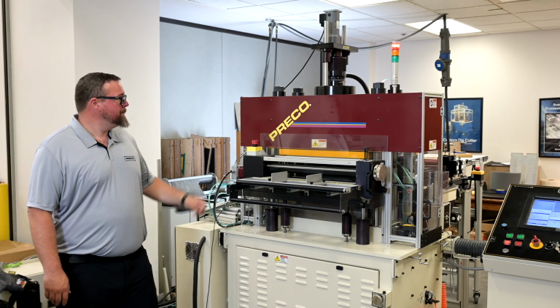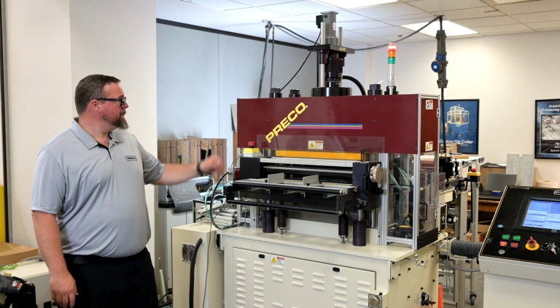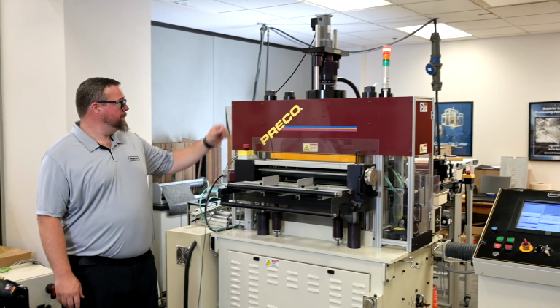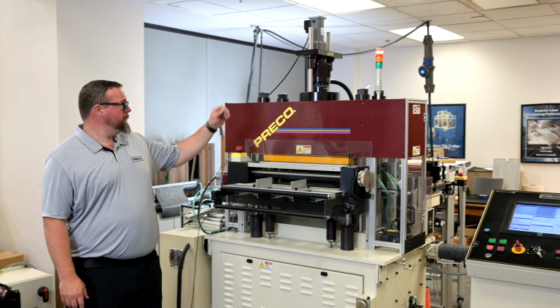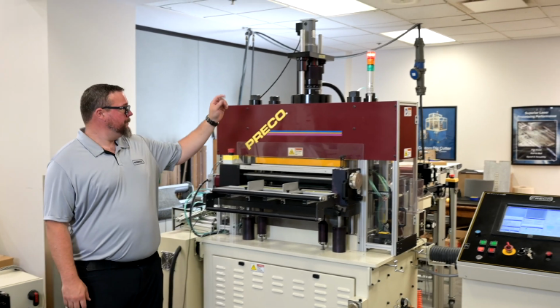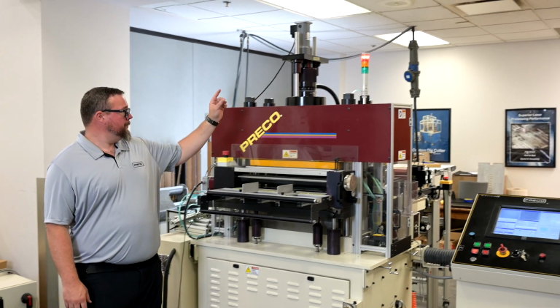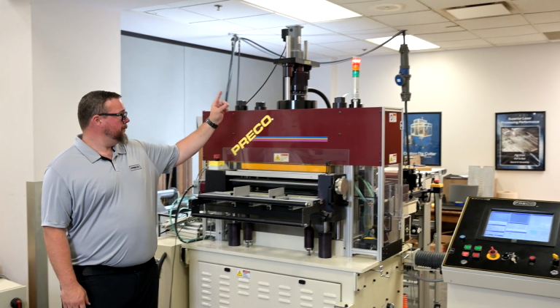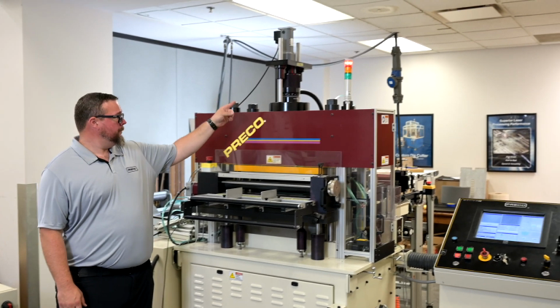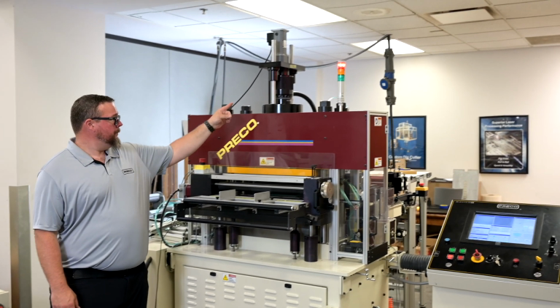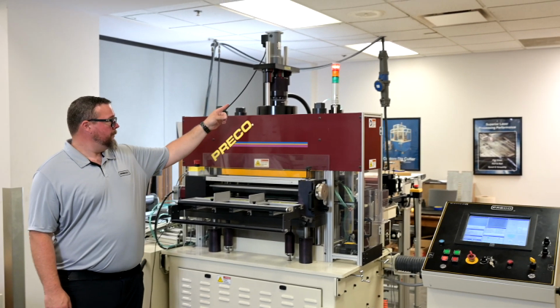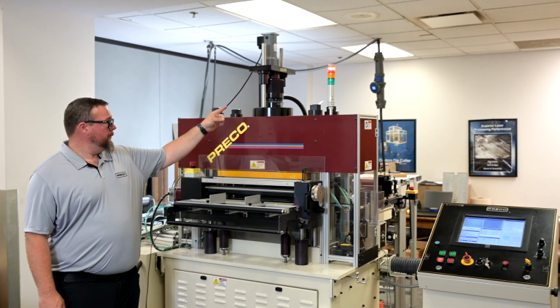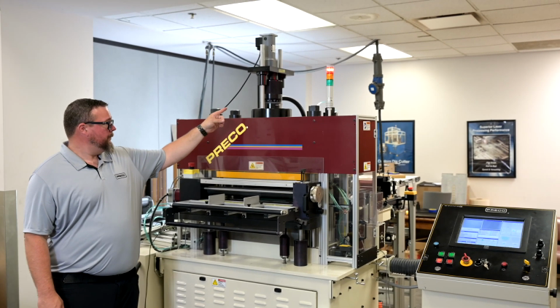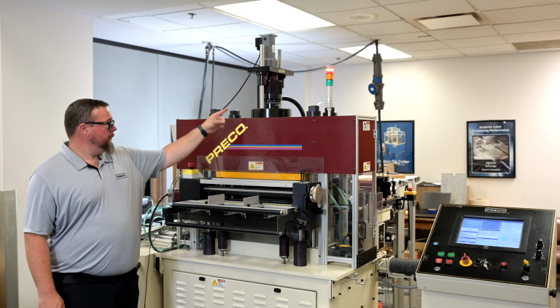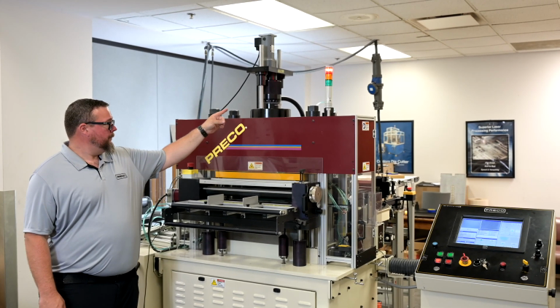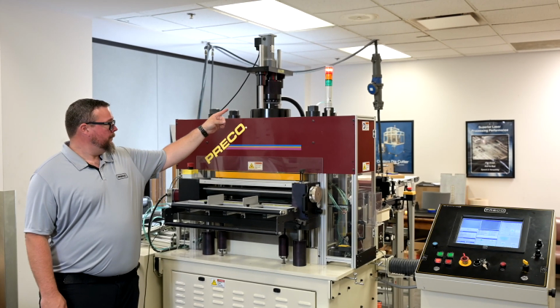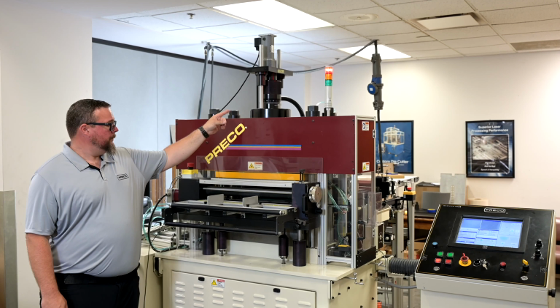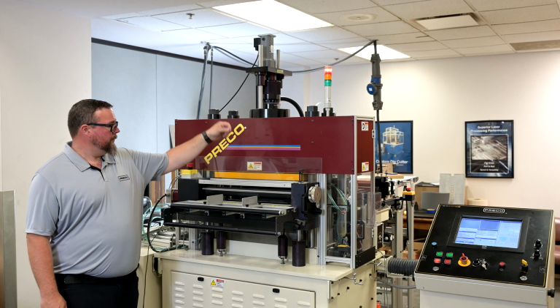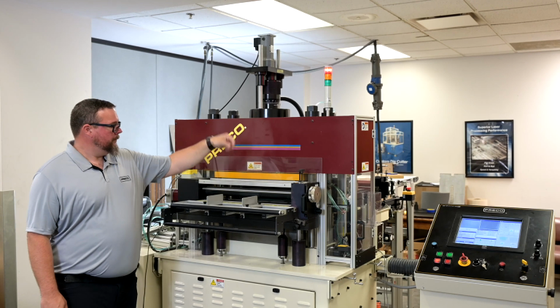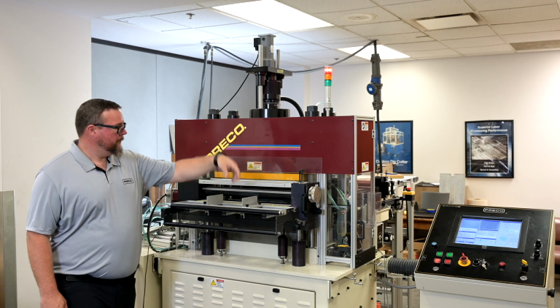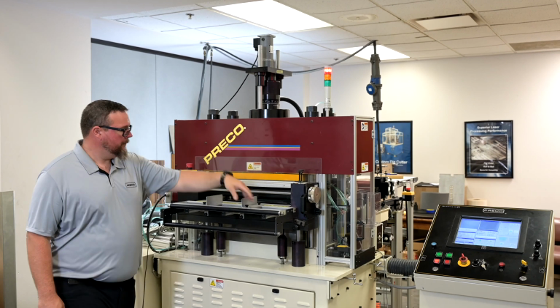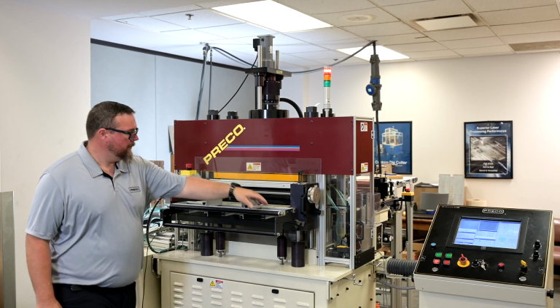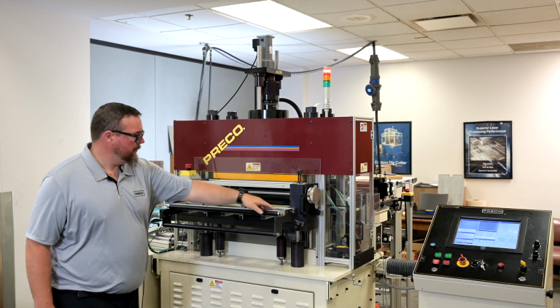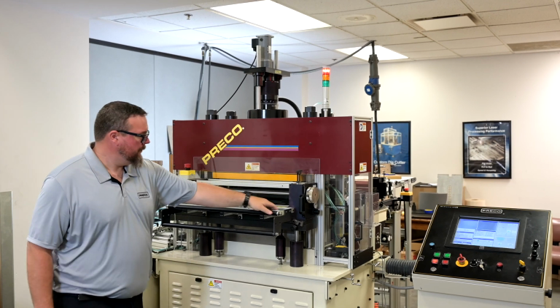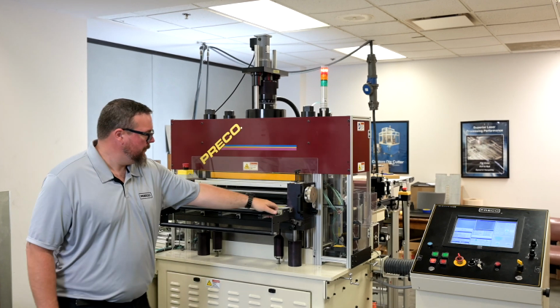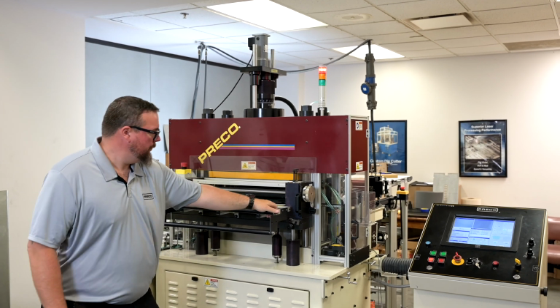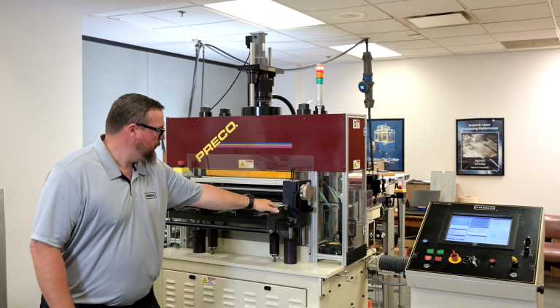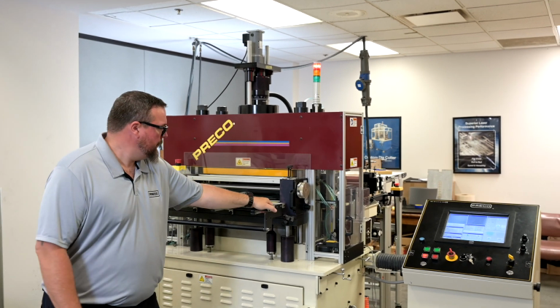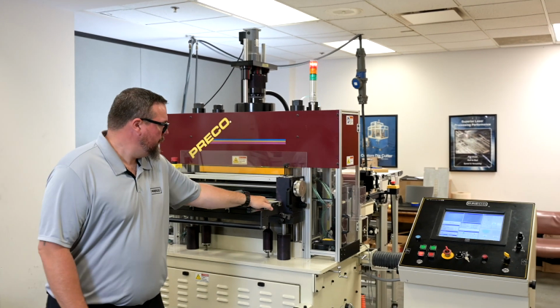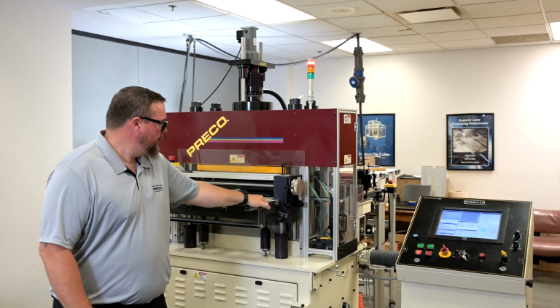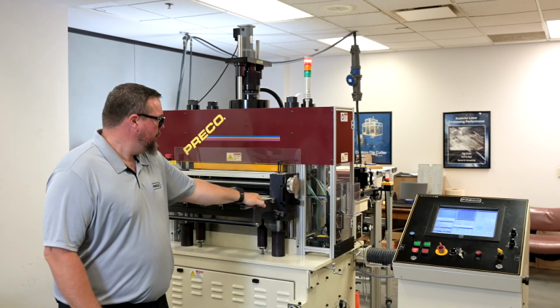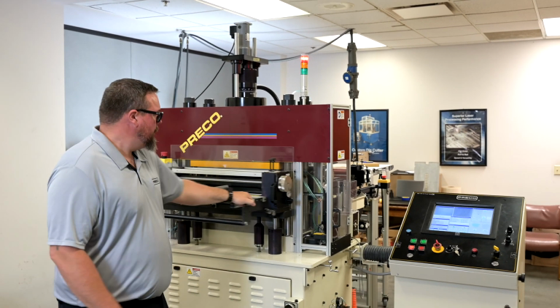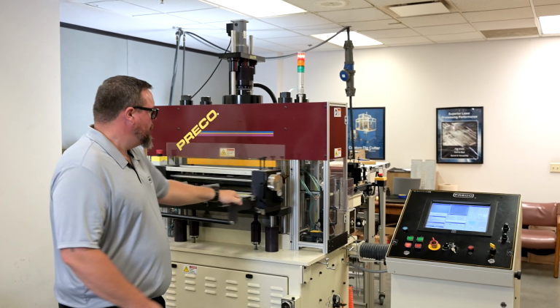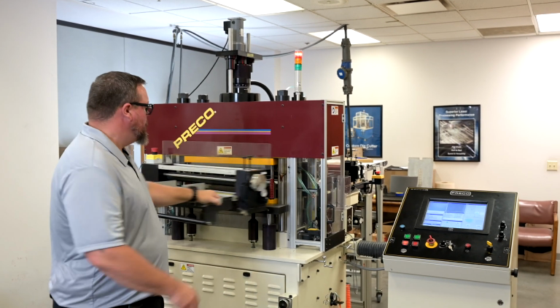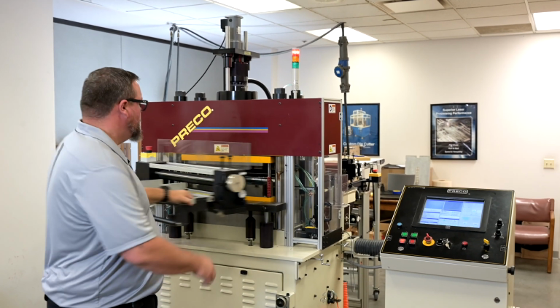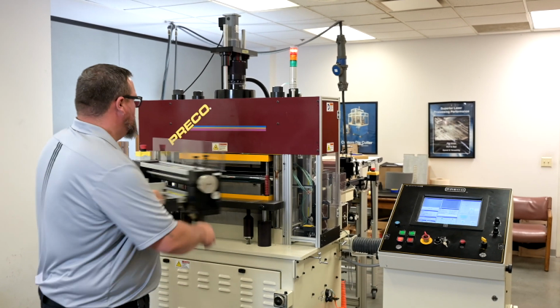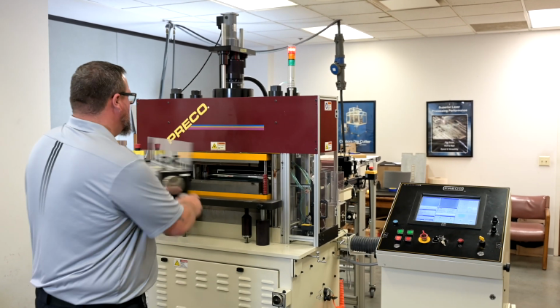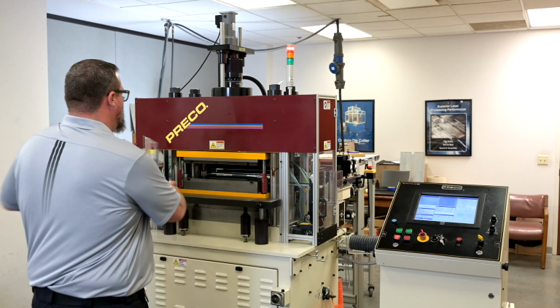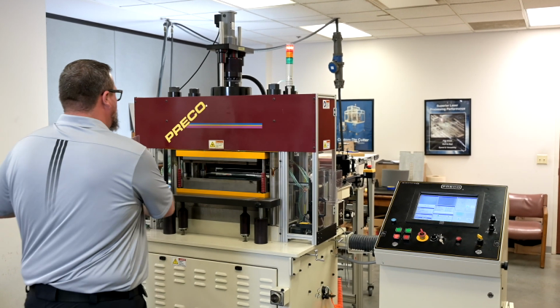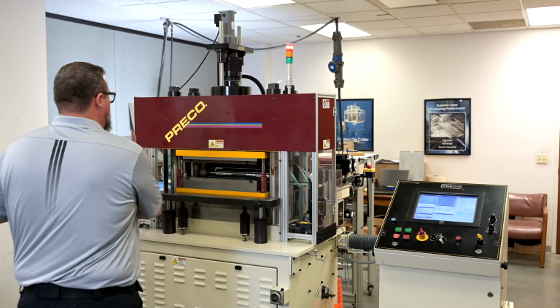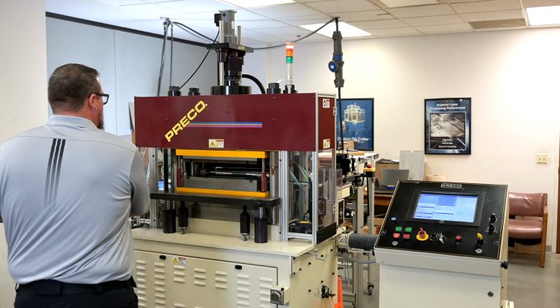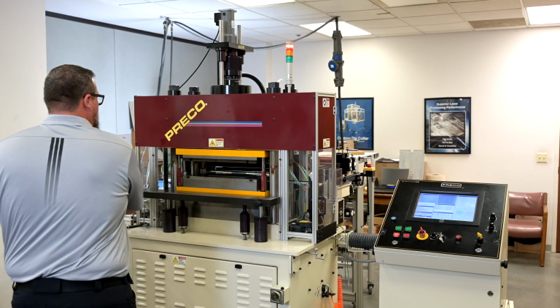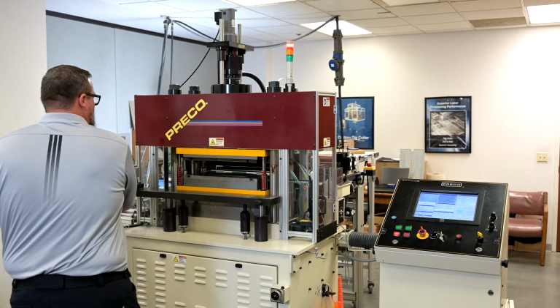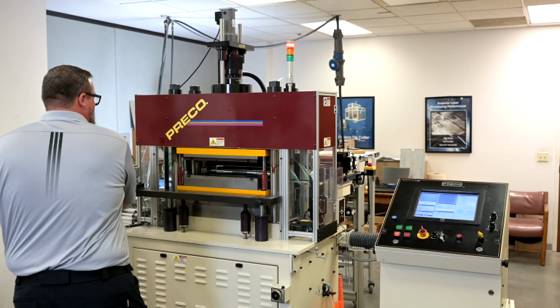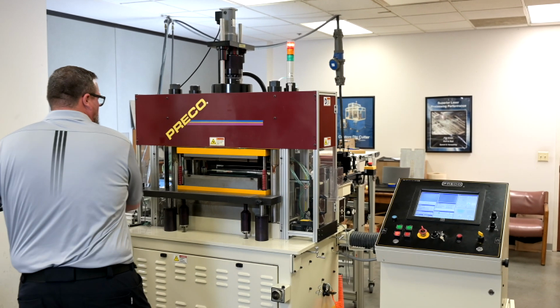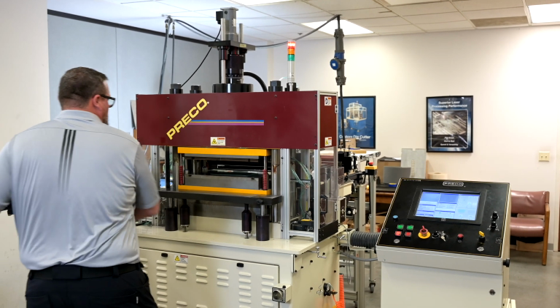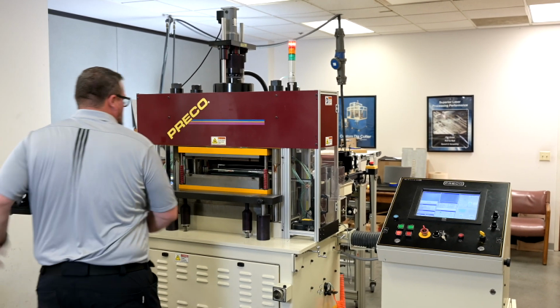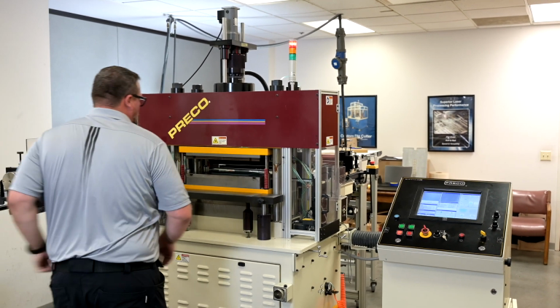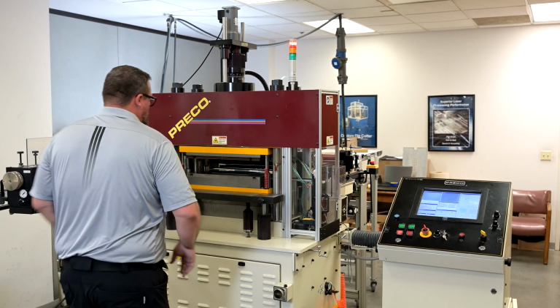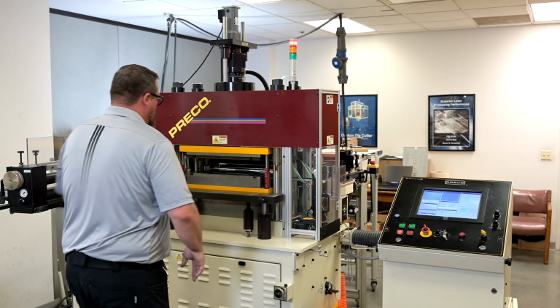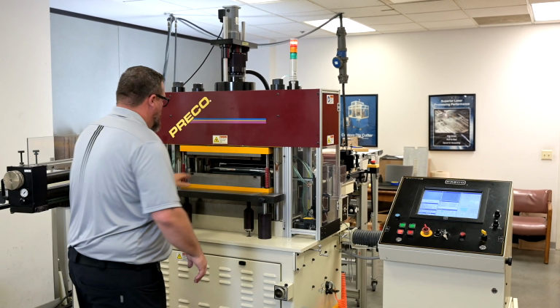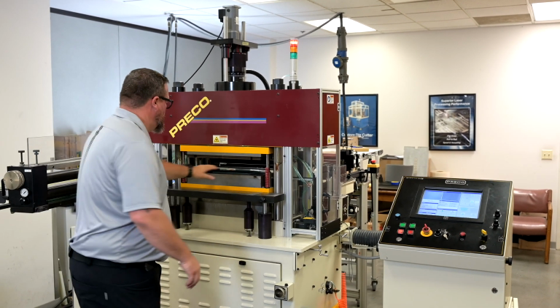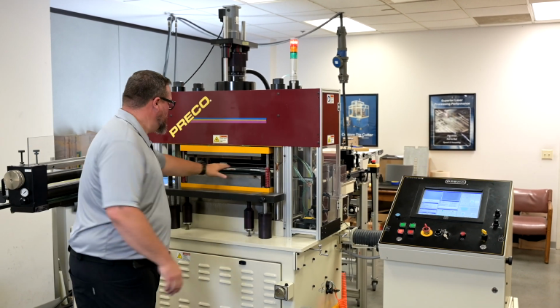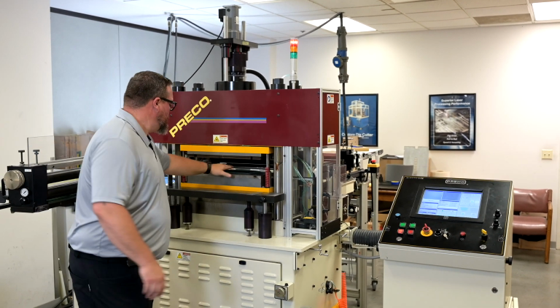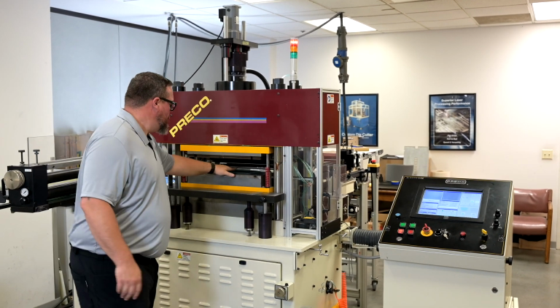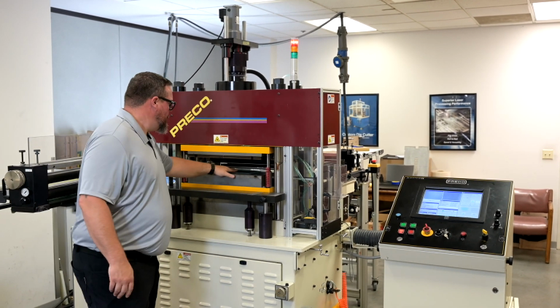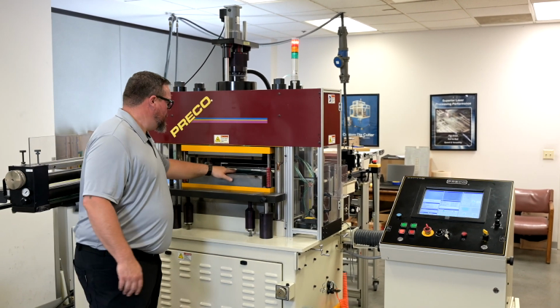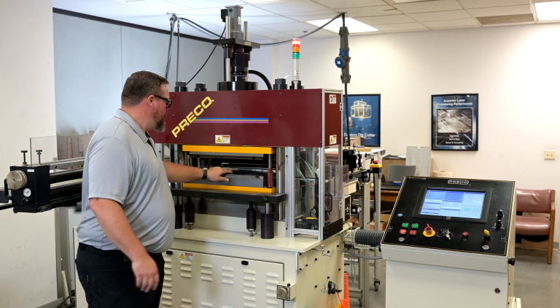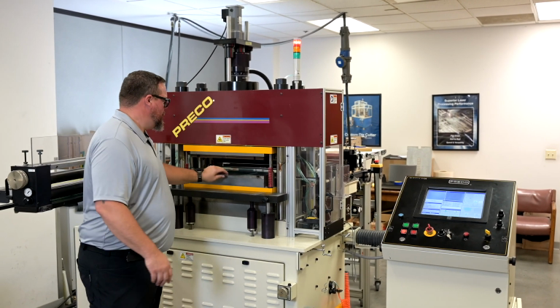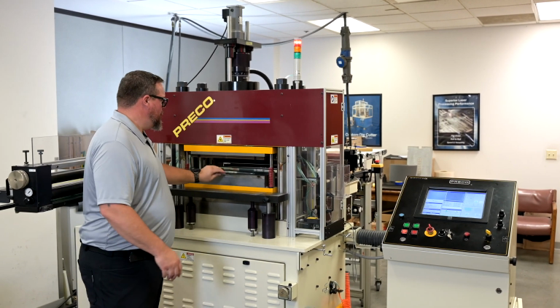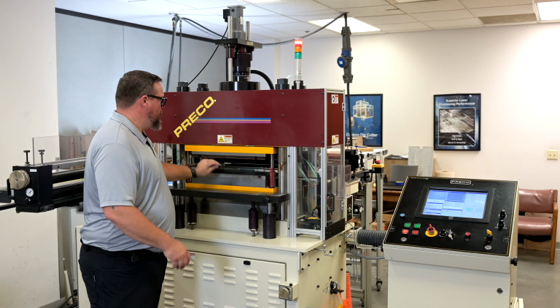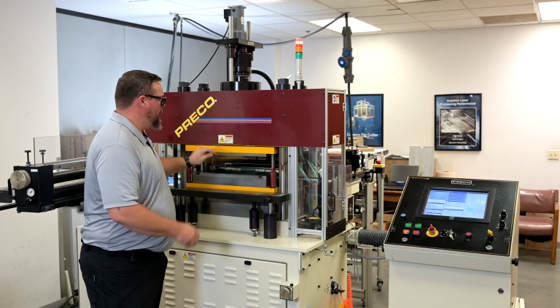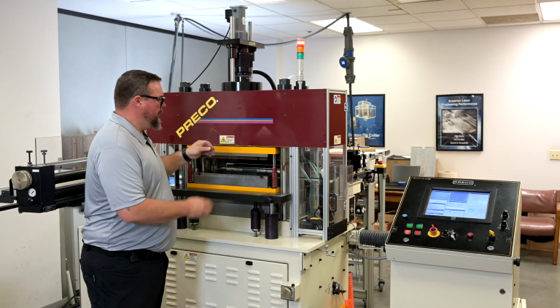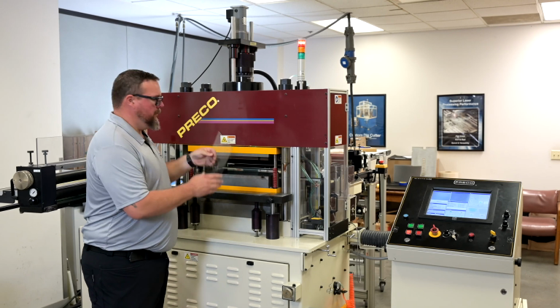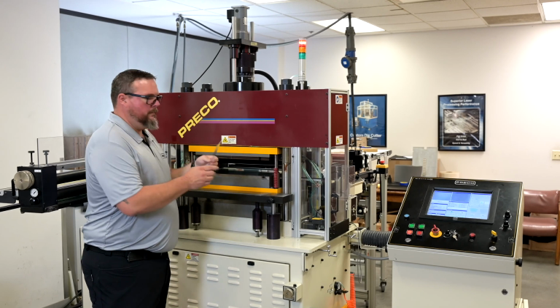Preco's exclusive micrometer stop is the definition of precision, allowing for best-in-class control over depth of cut and resolution.